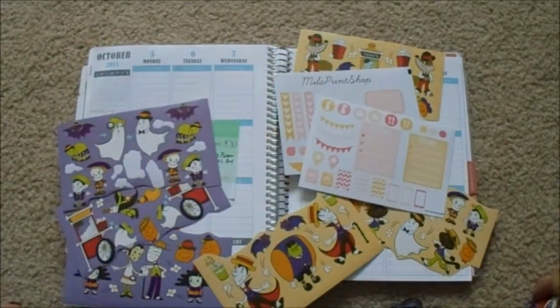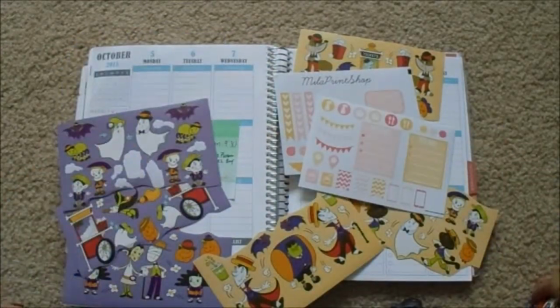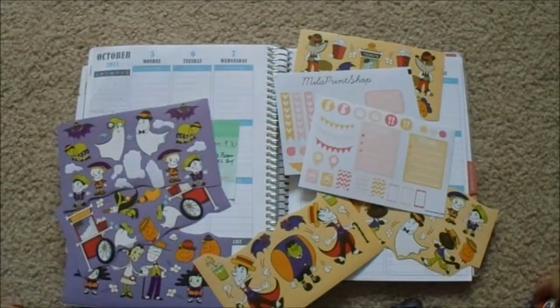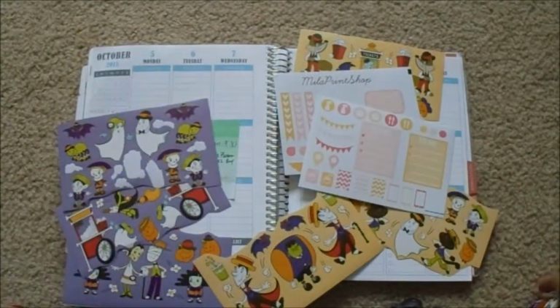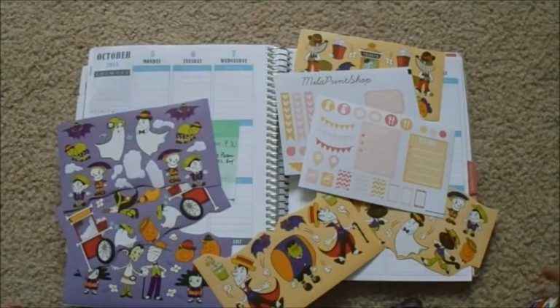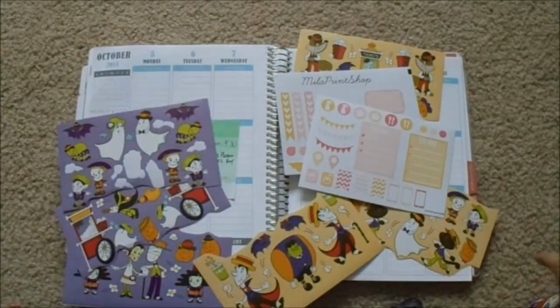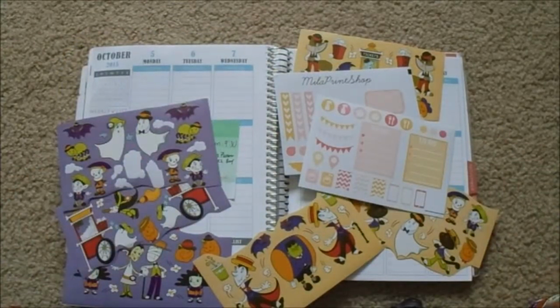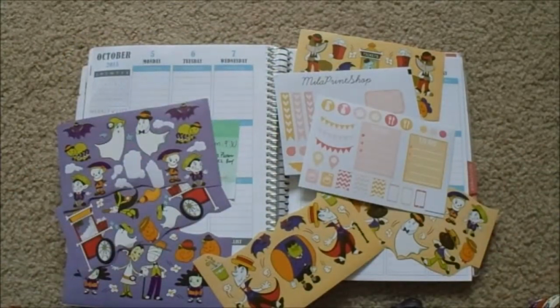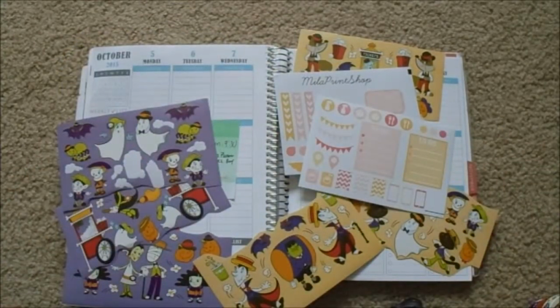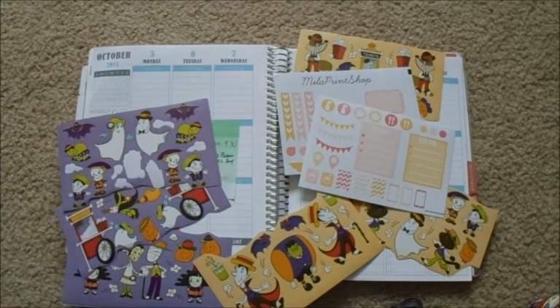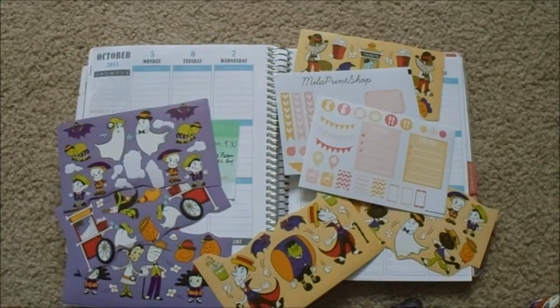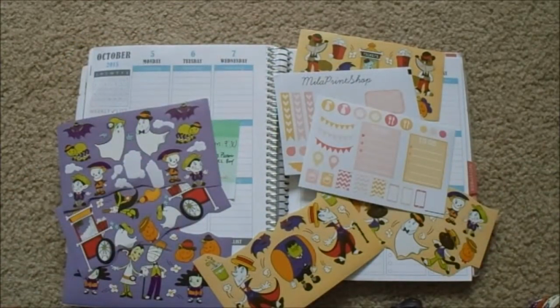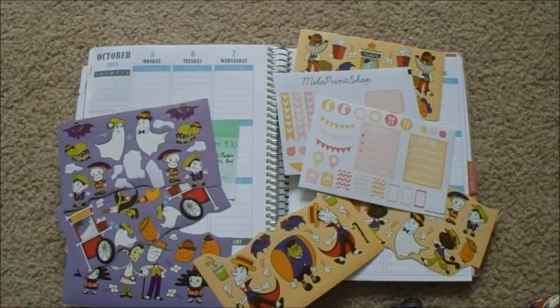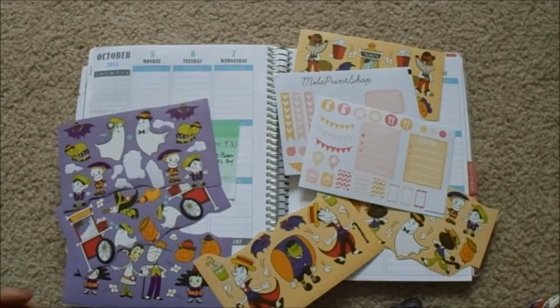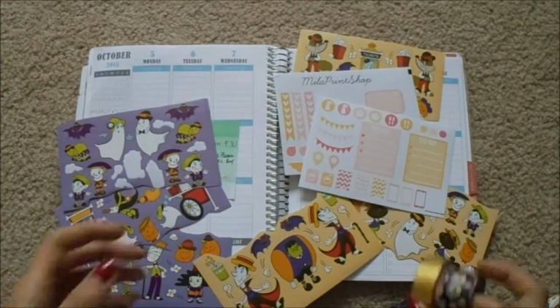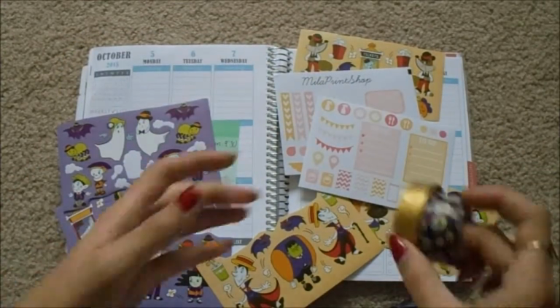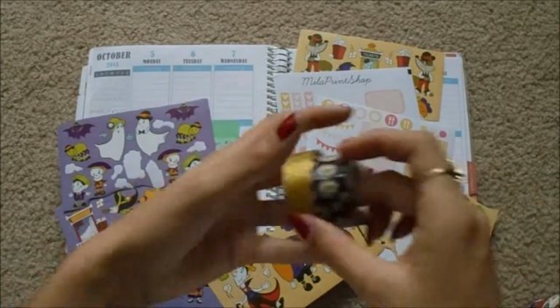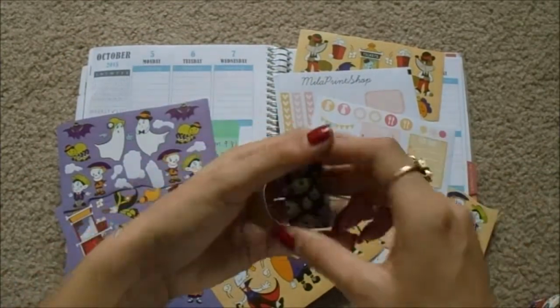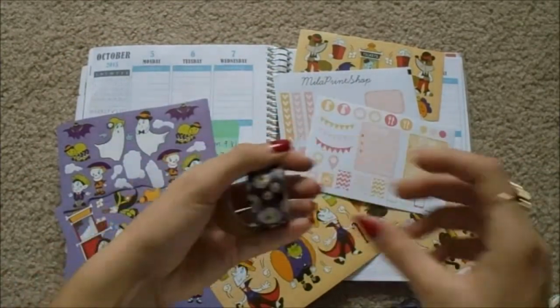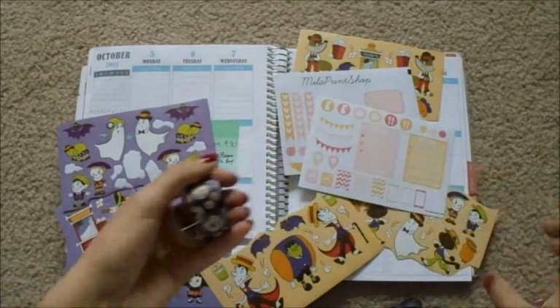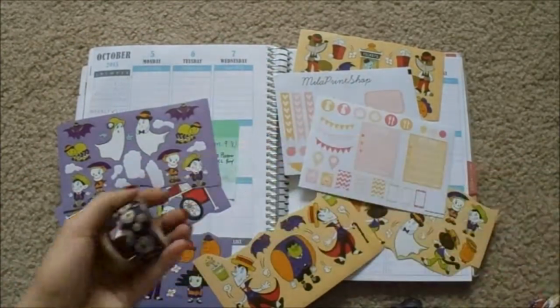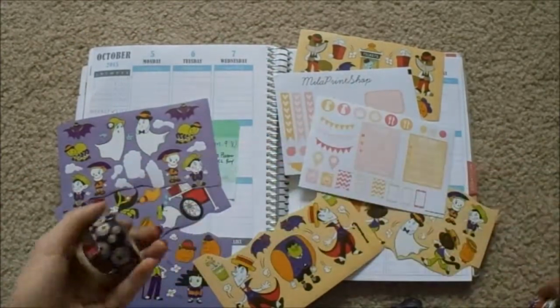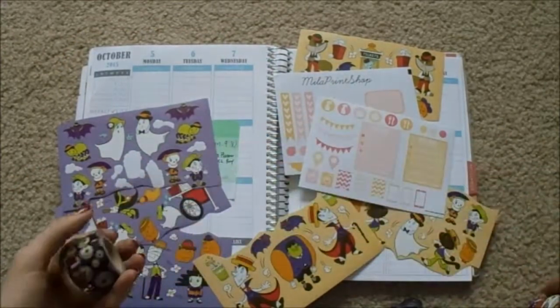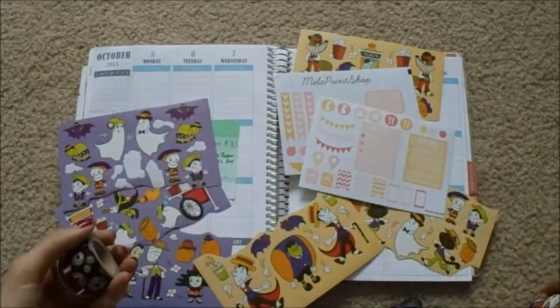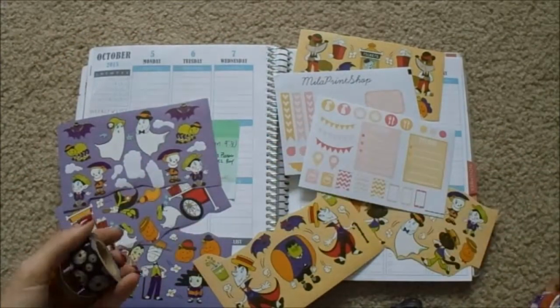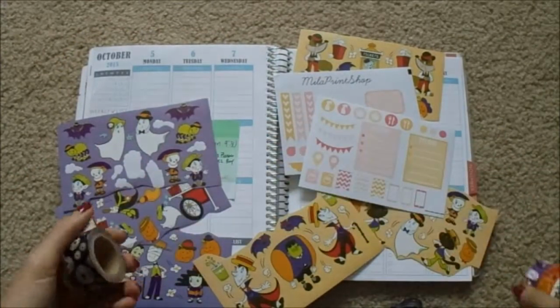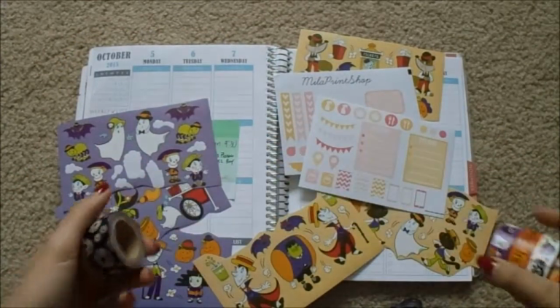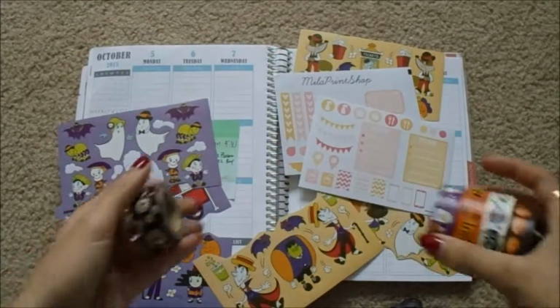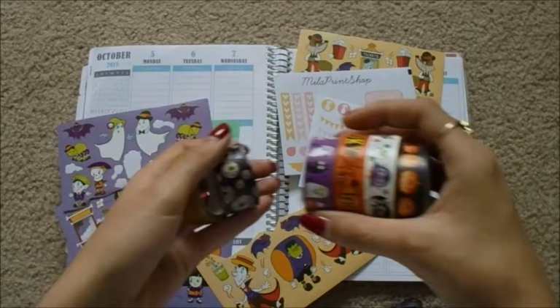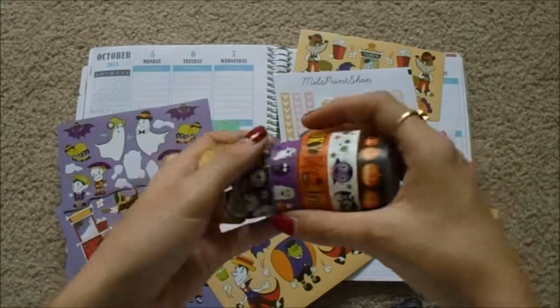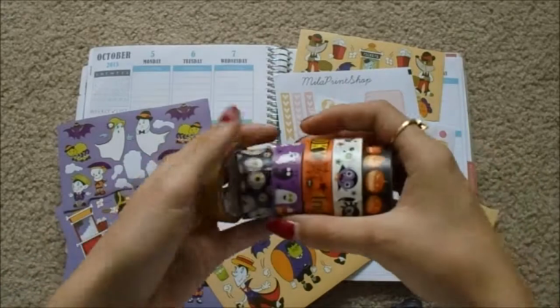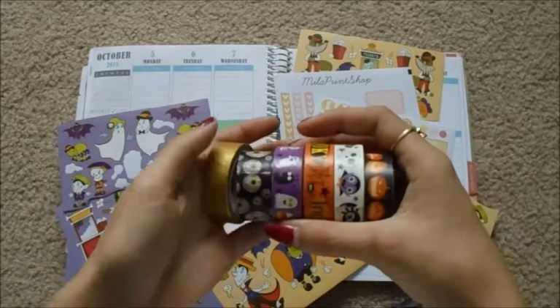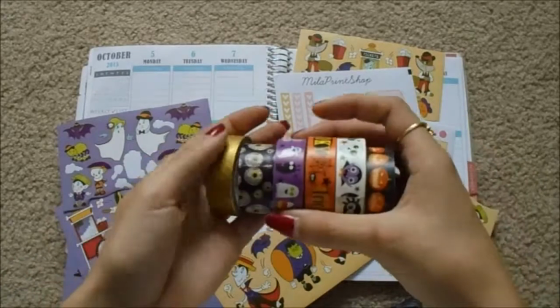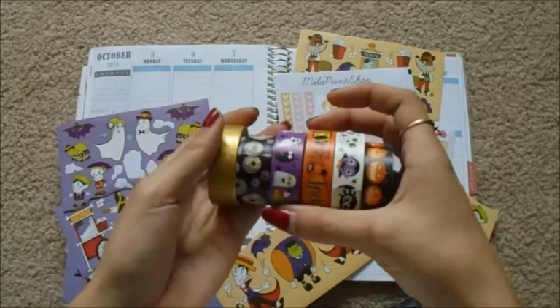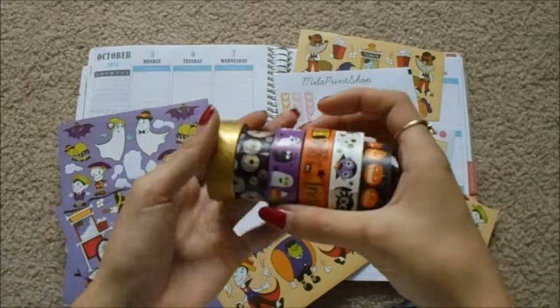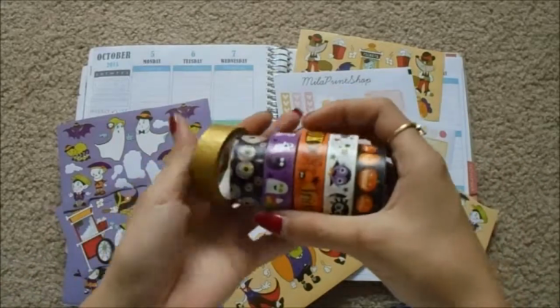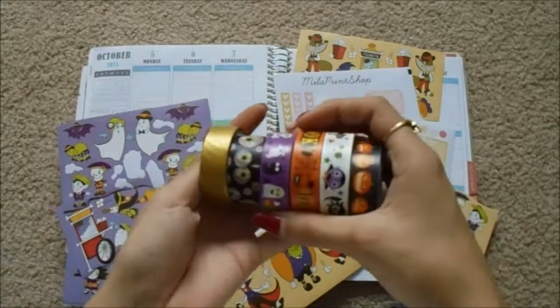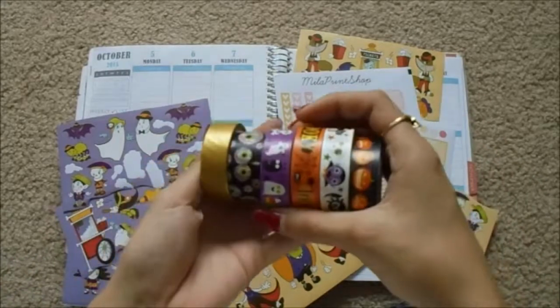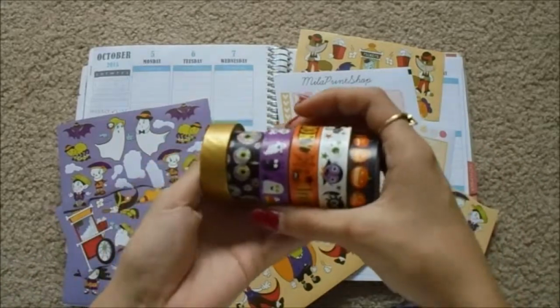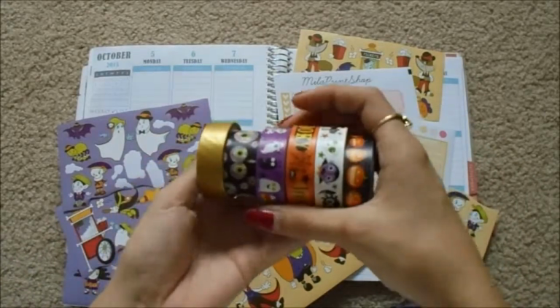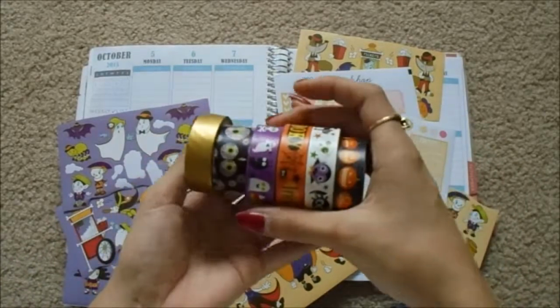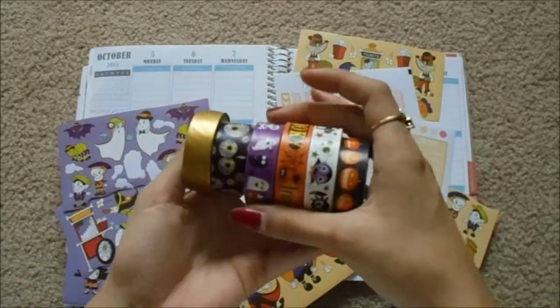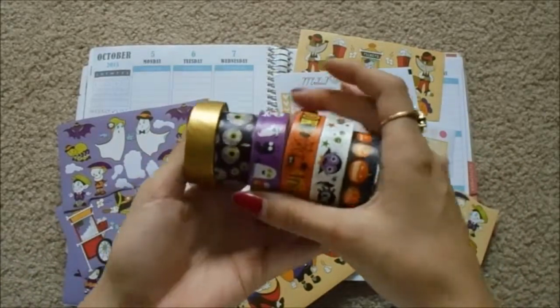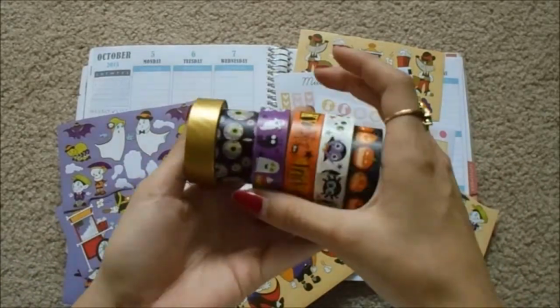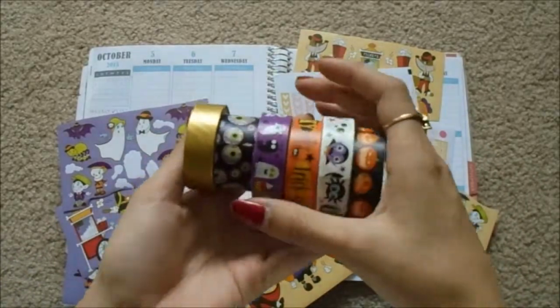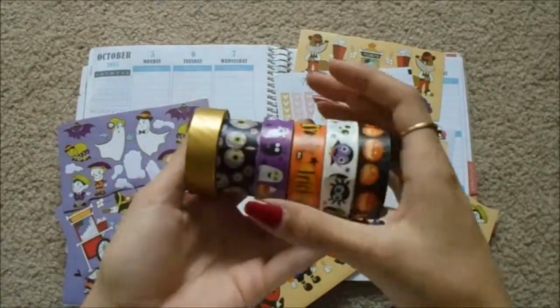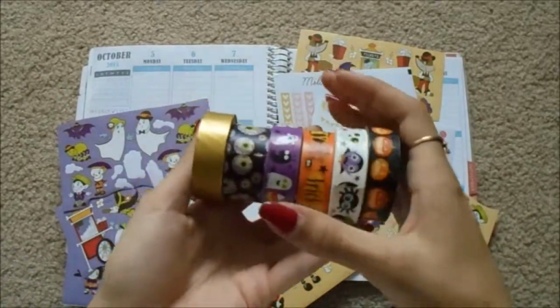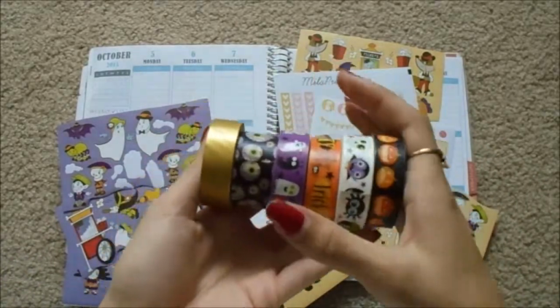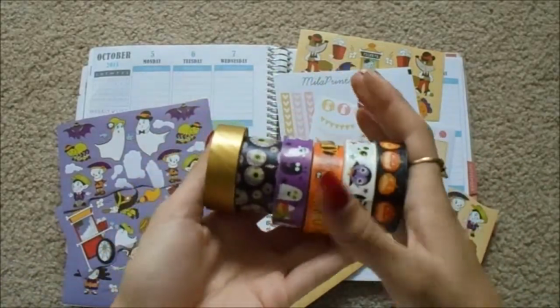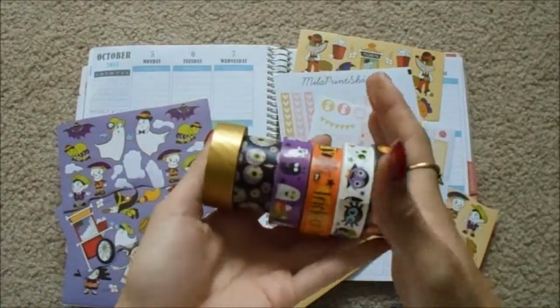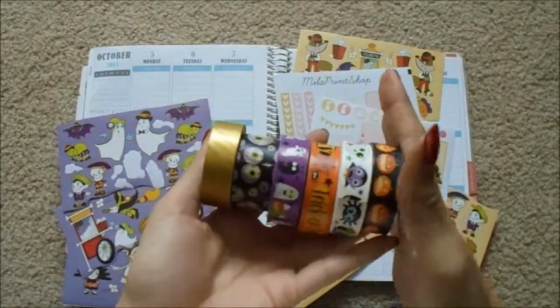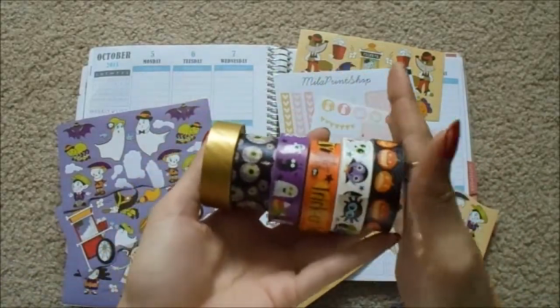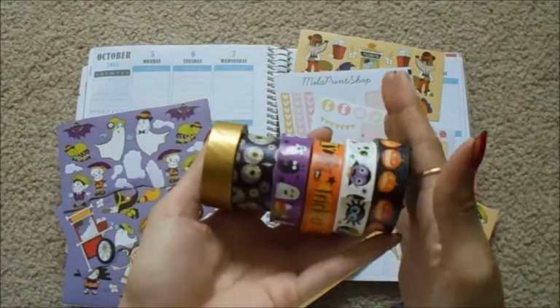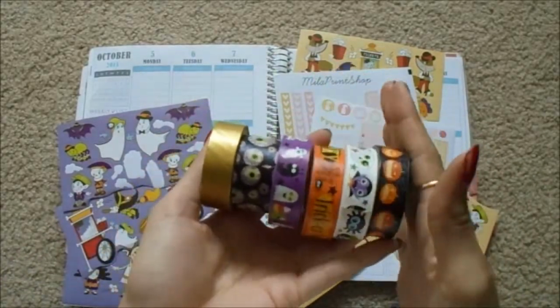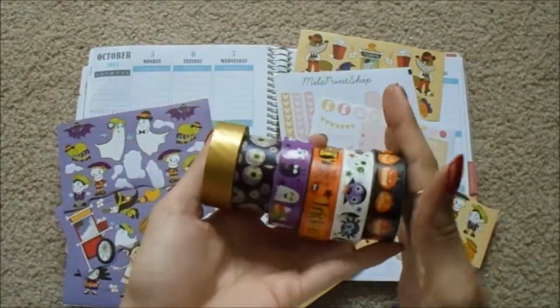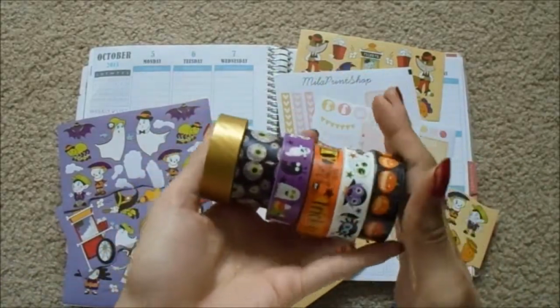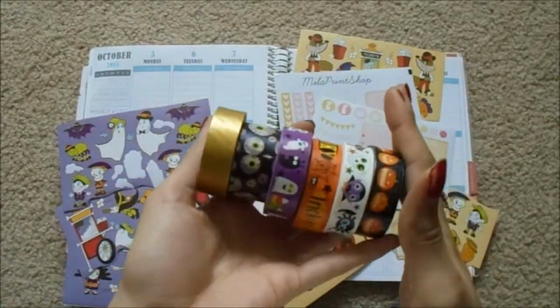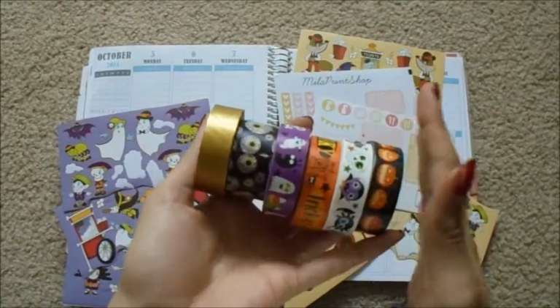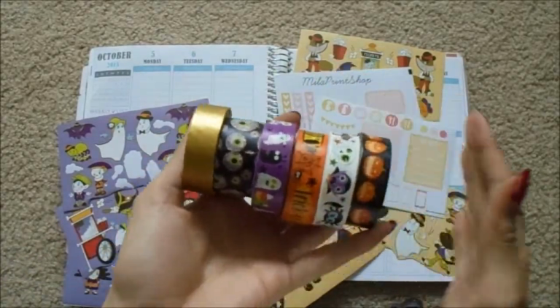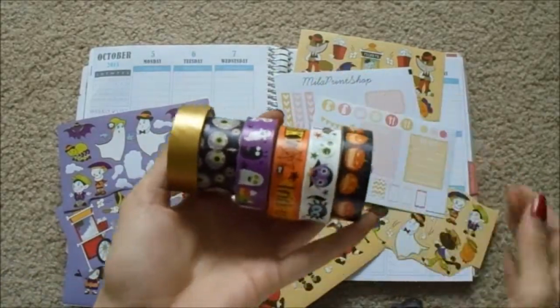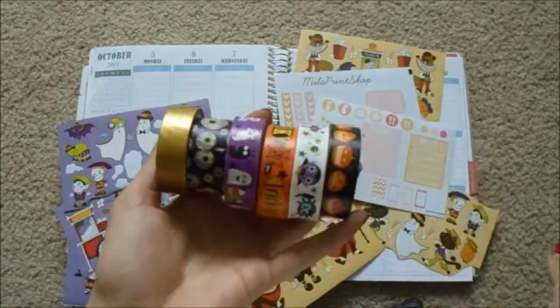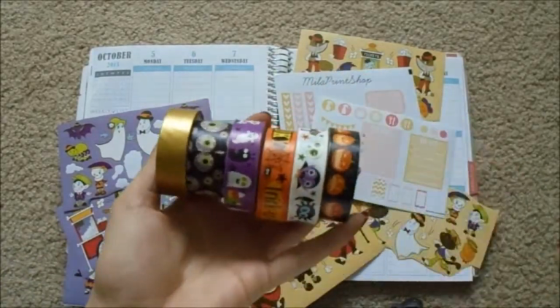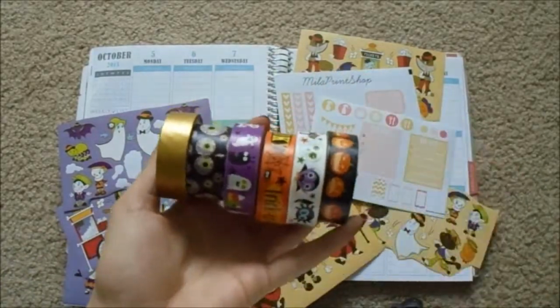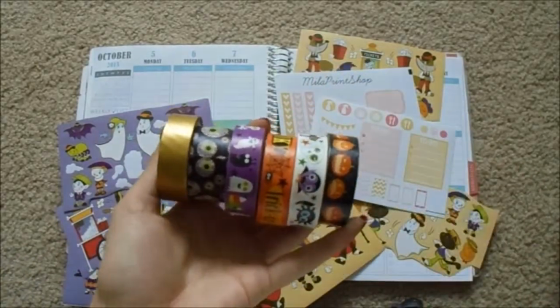First I'm going to show you the washi's that I am considering using. I'm not too sure which ones I want to use yet.